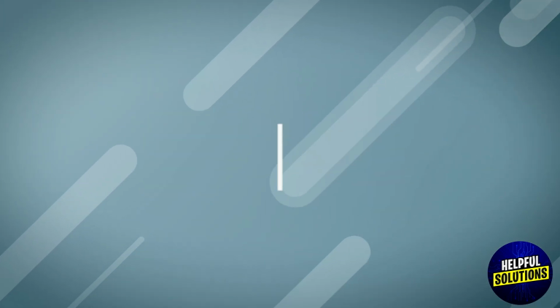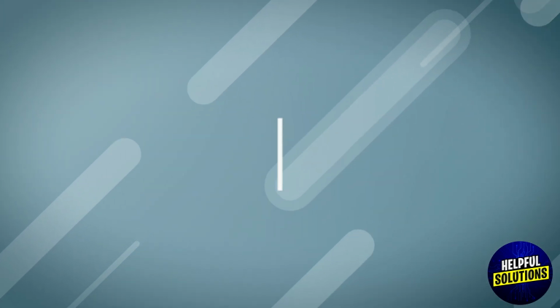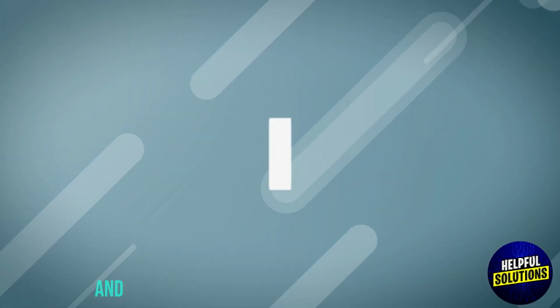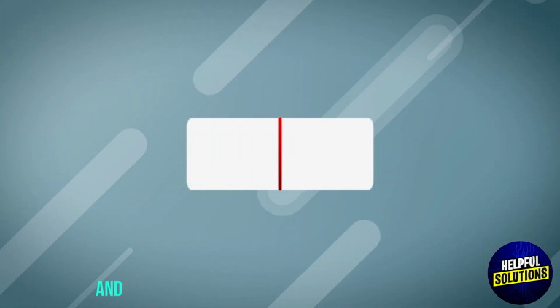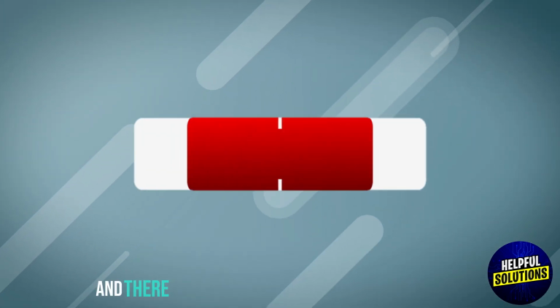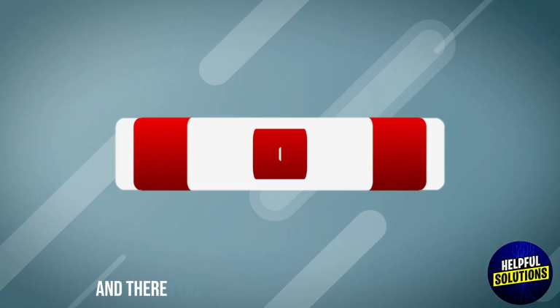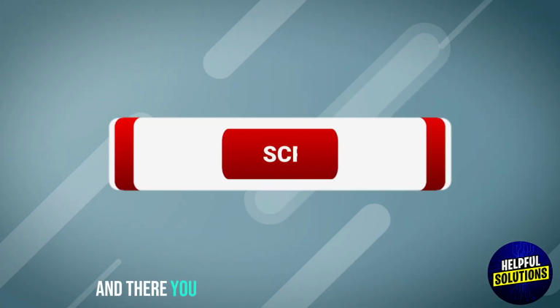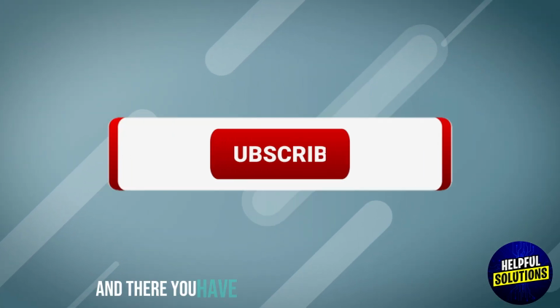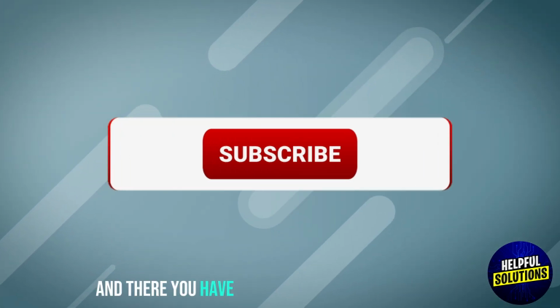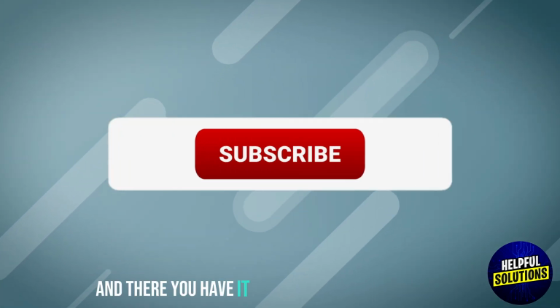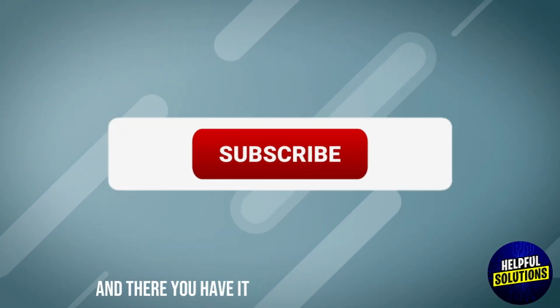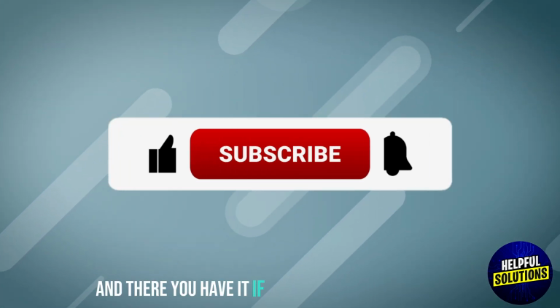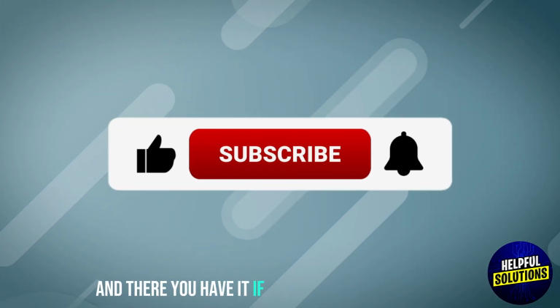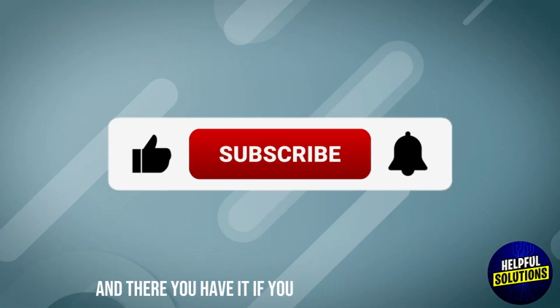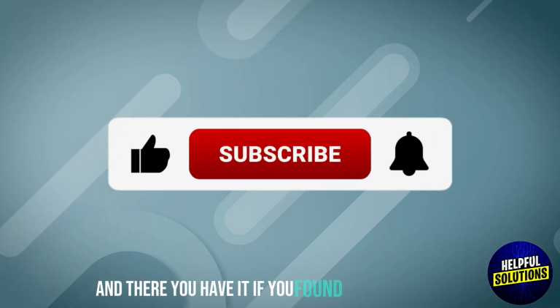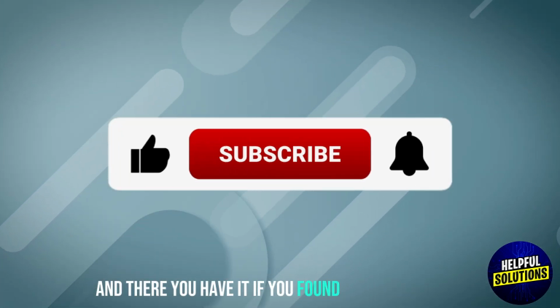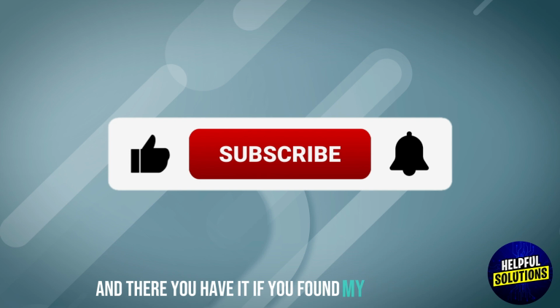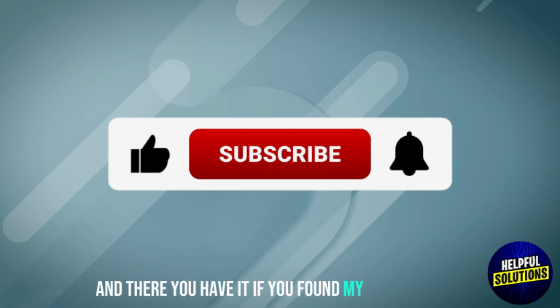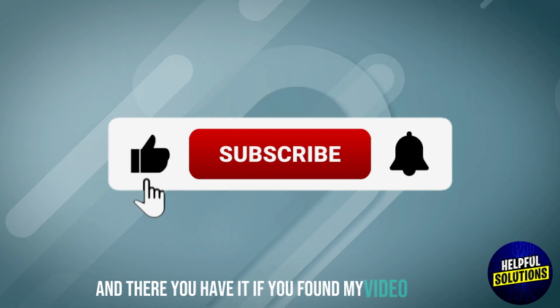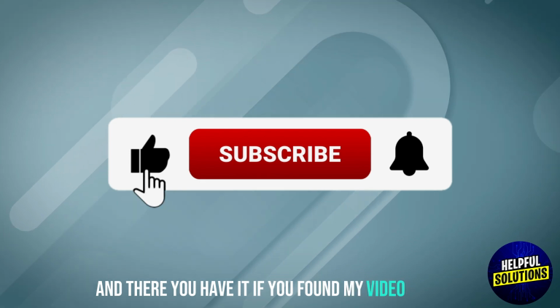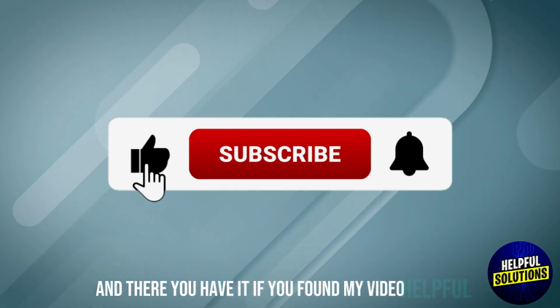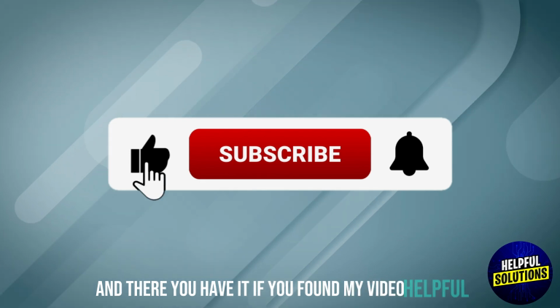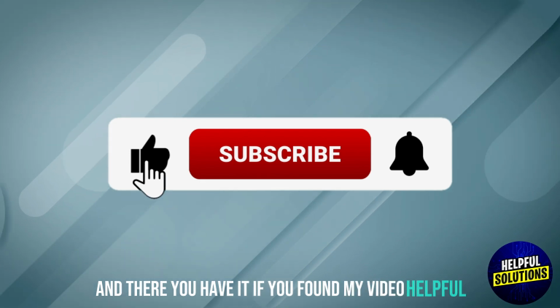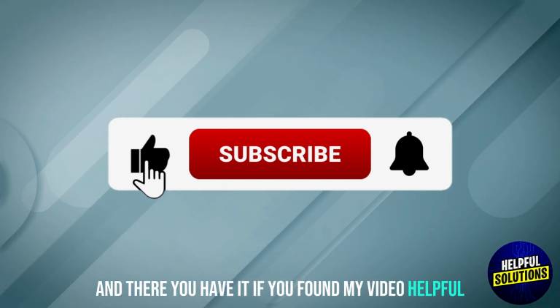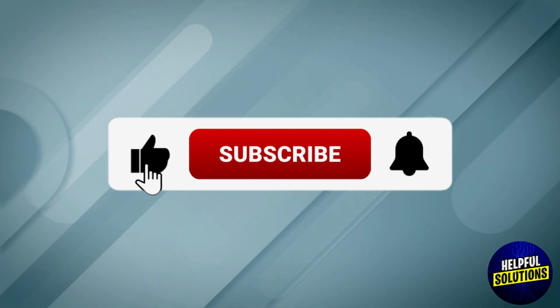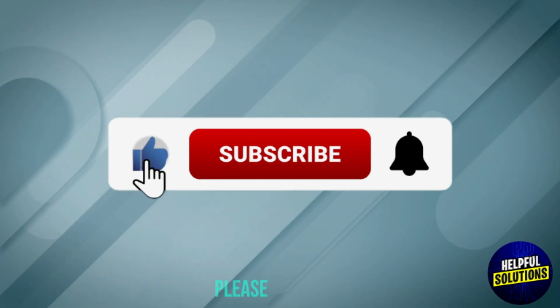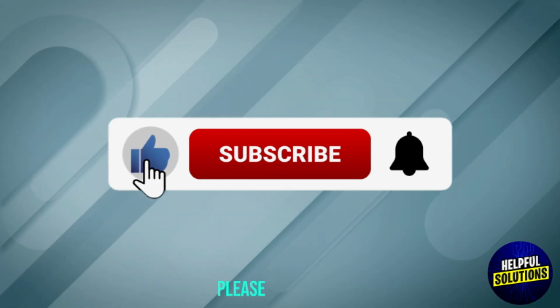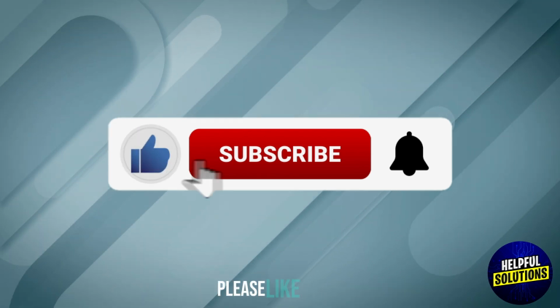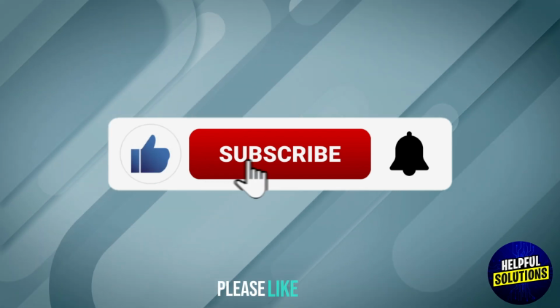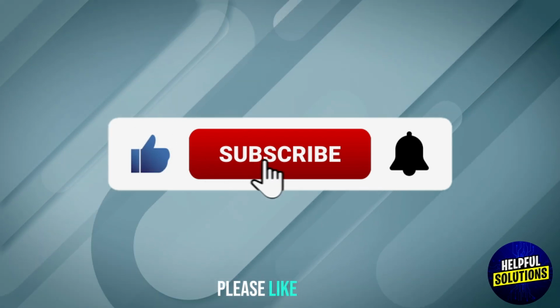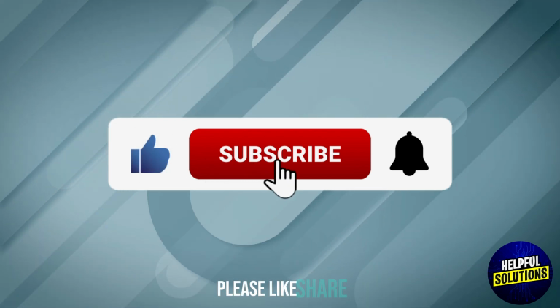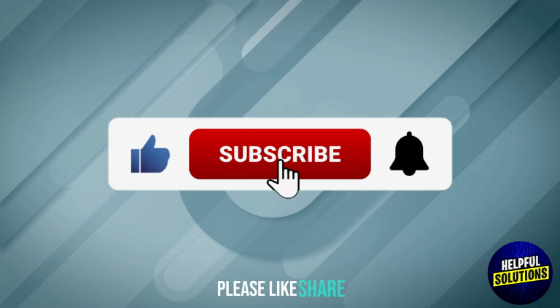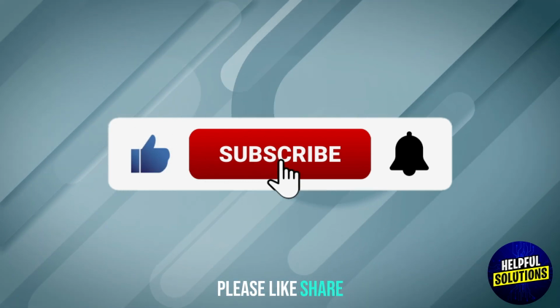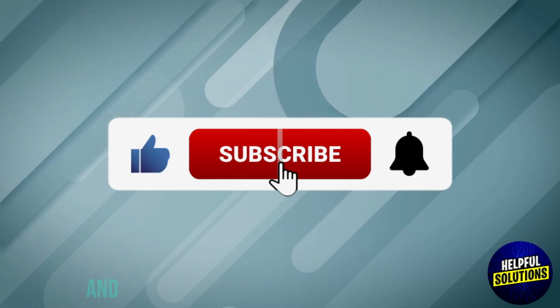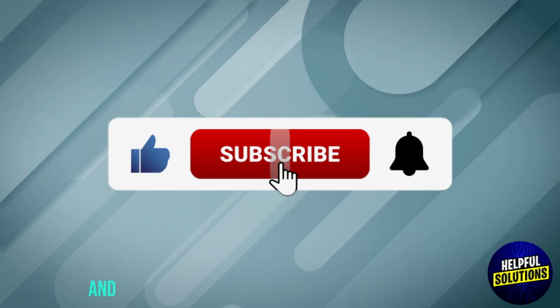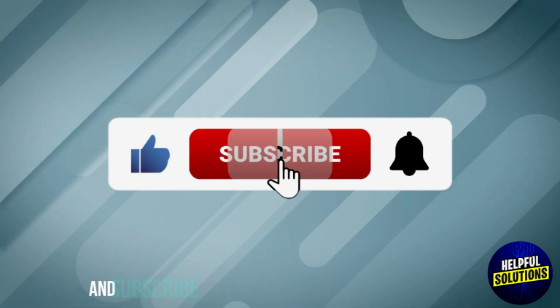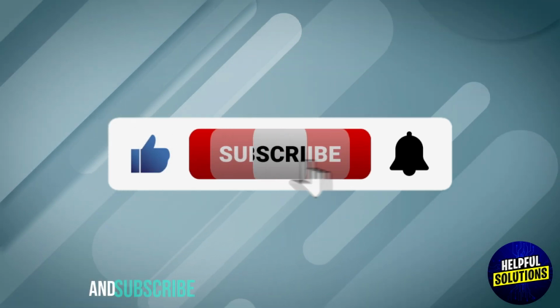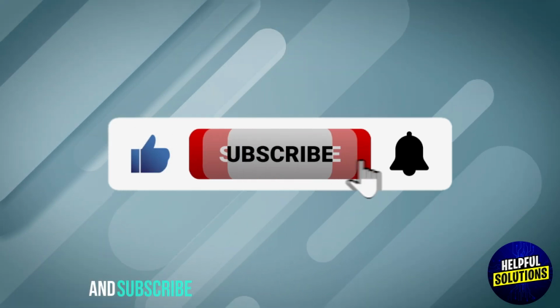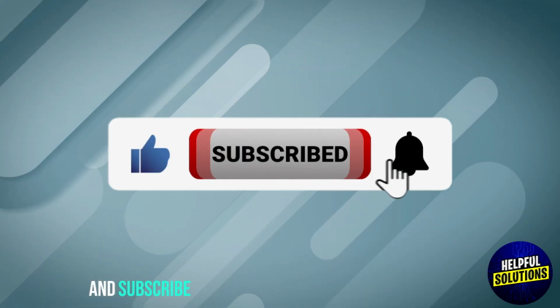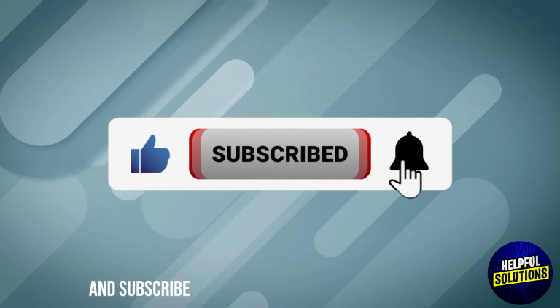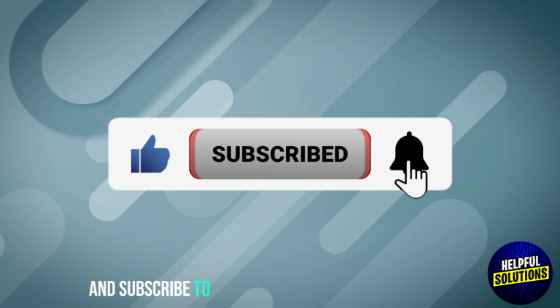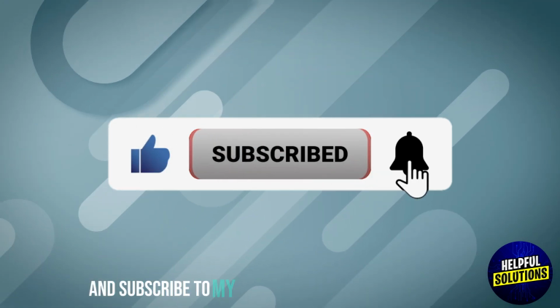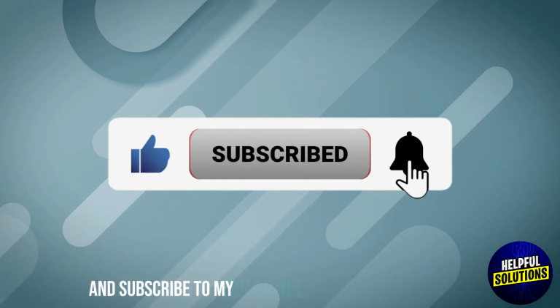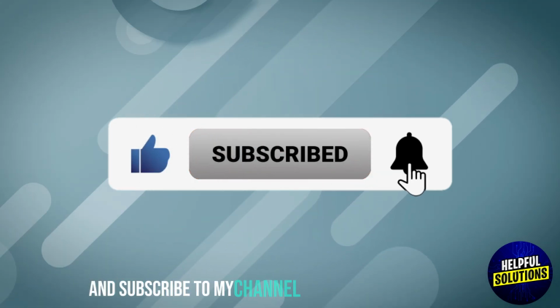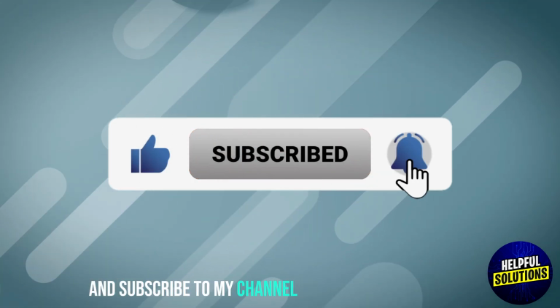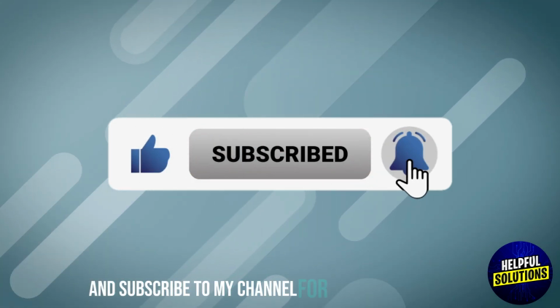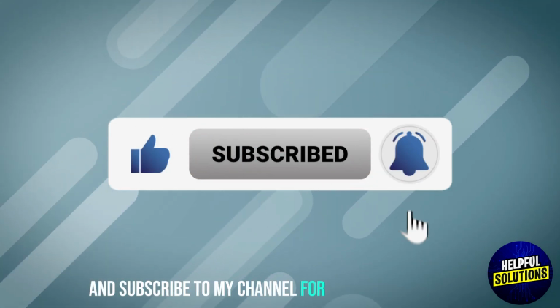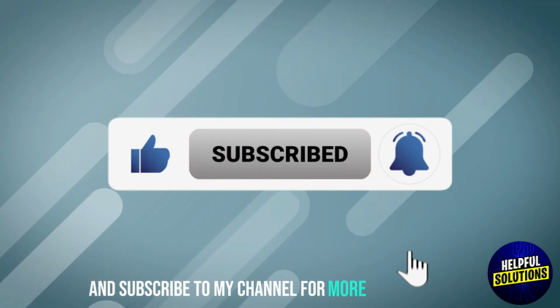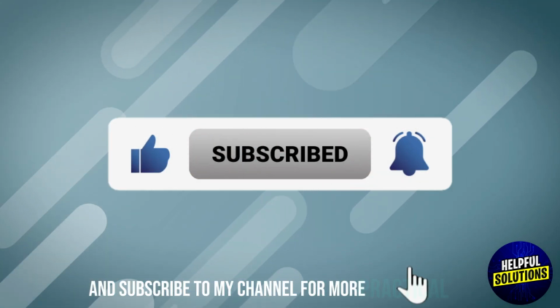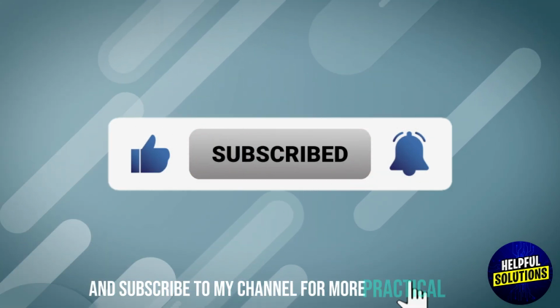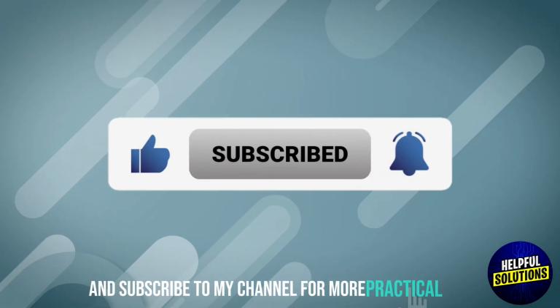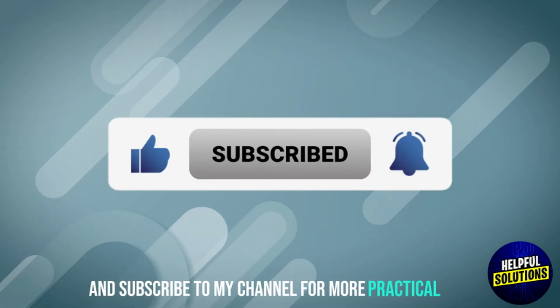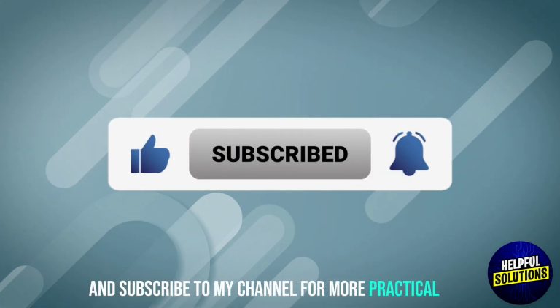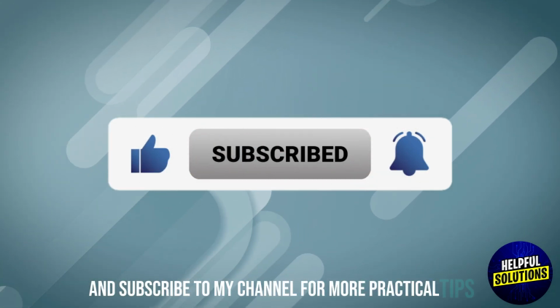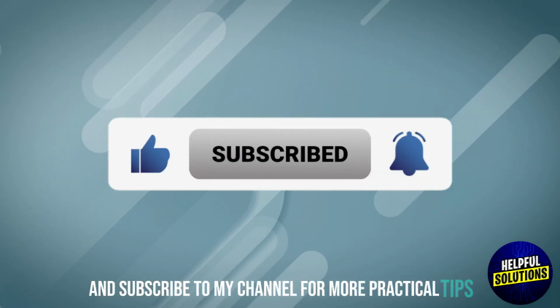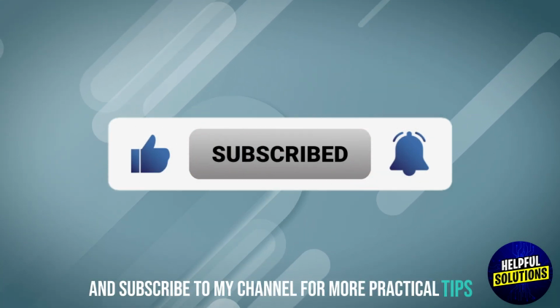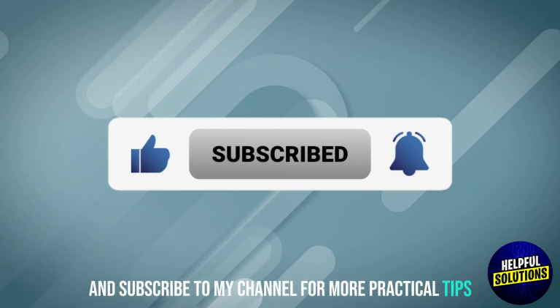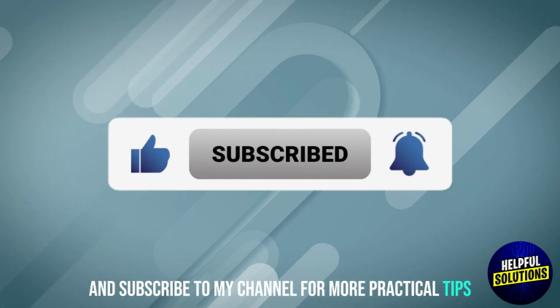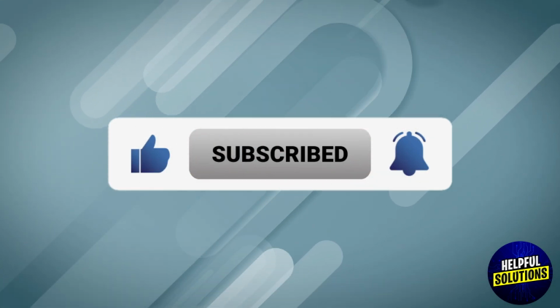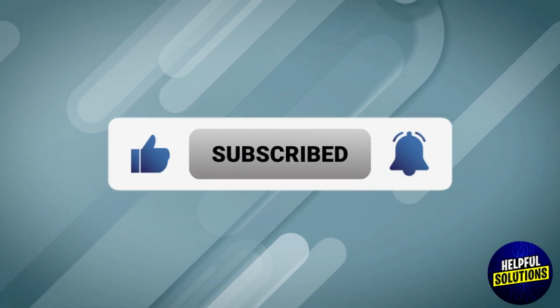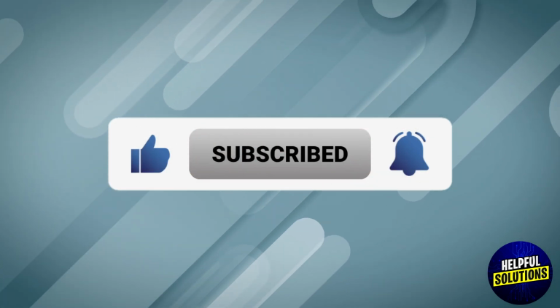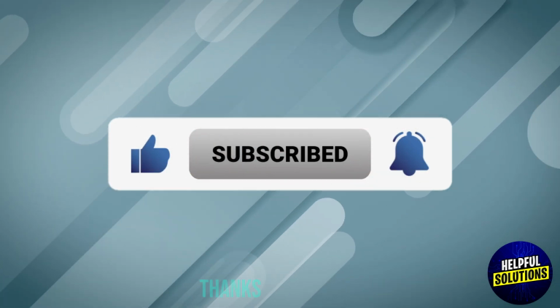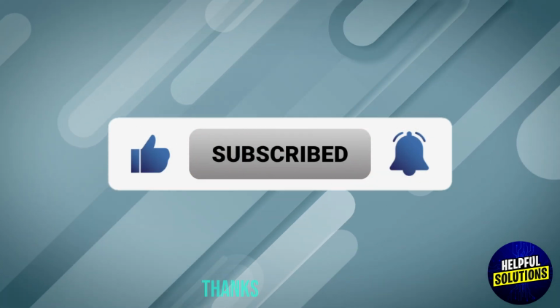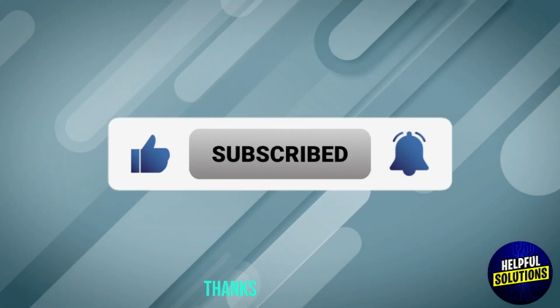And there you have it. If you found this video helpful, please like, share, and subscribe to my channel for more practical tips. Thanks.